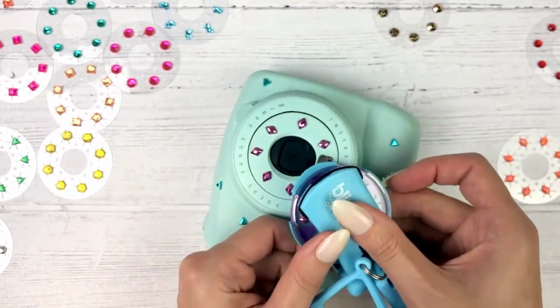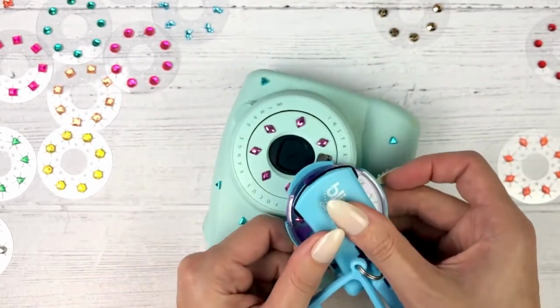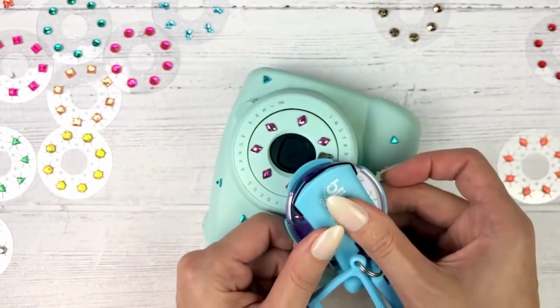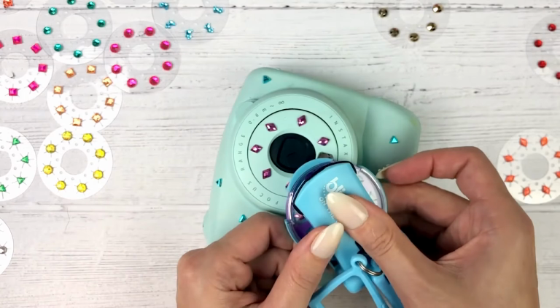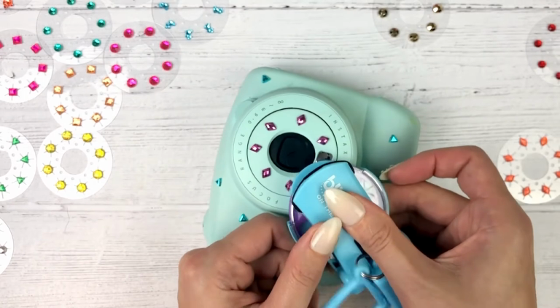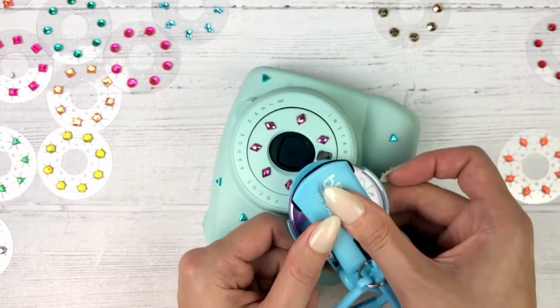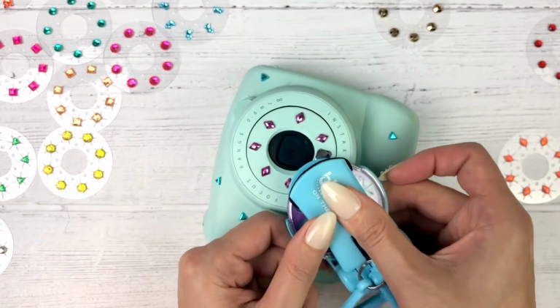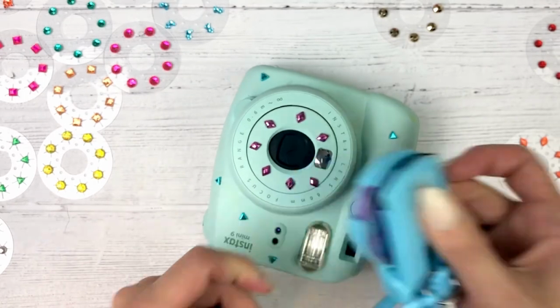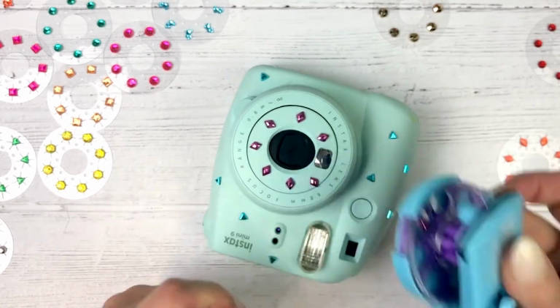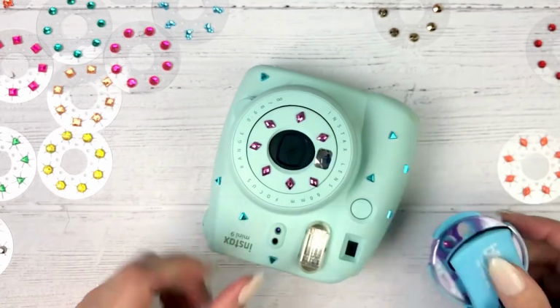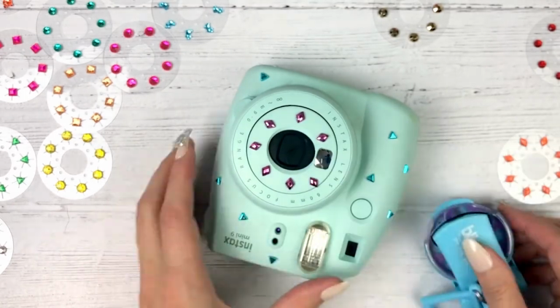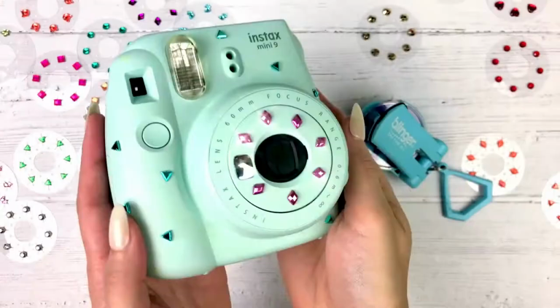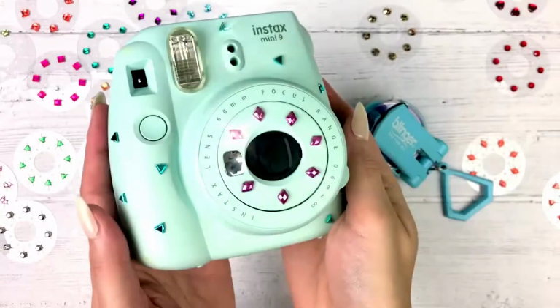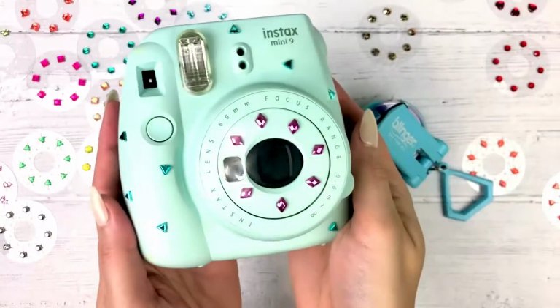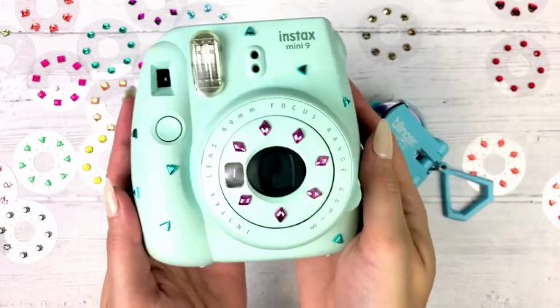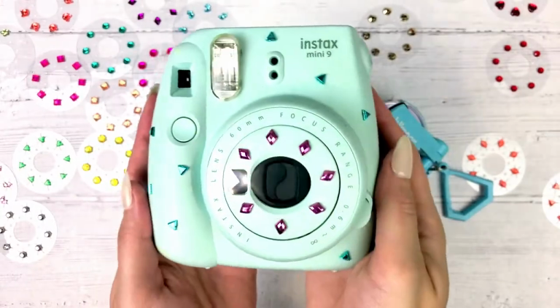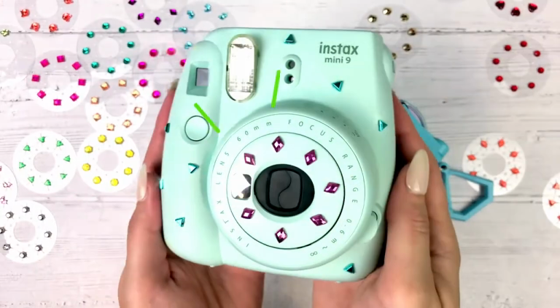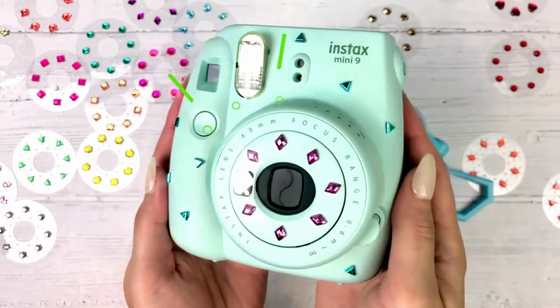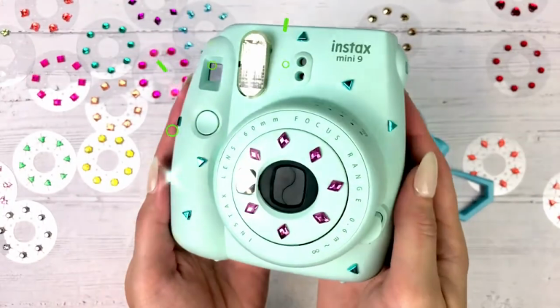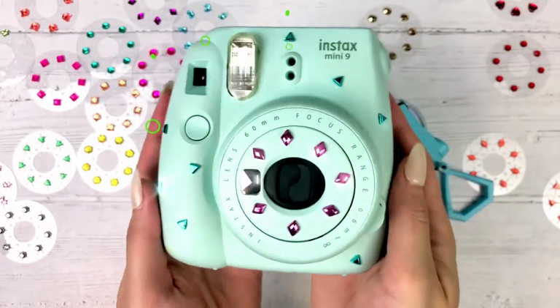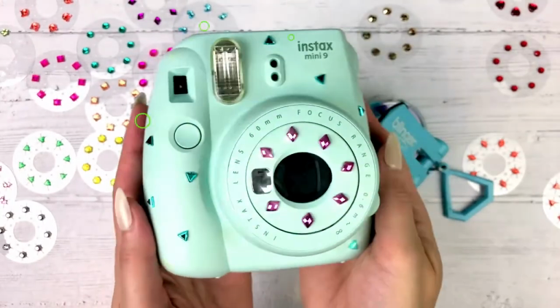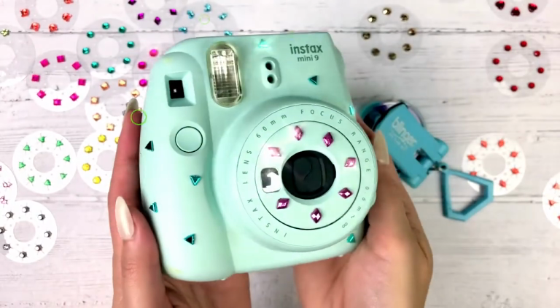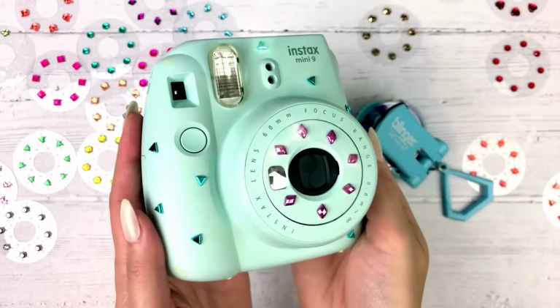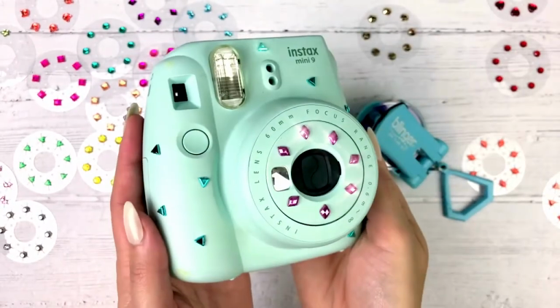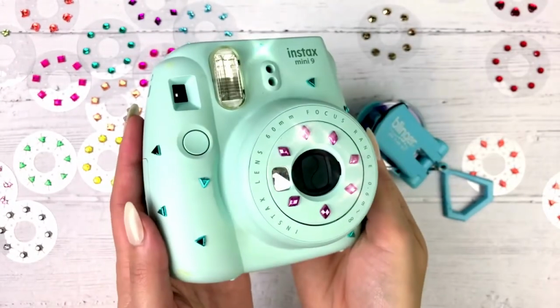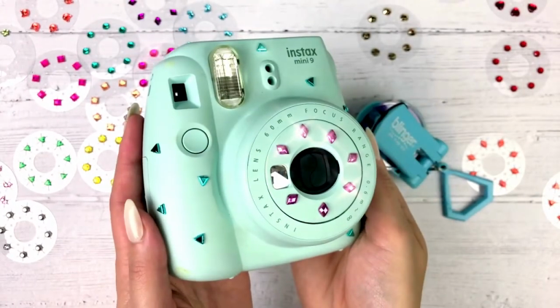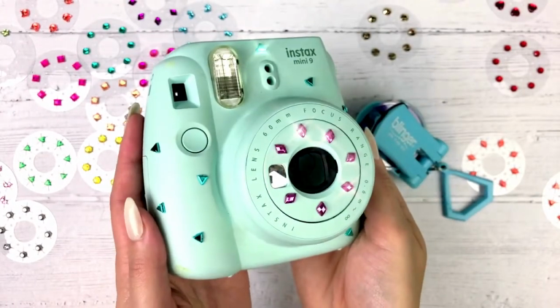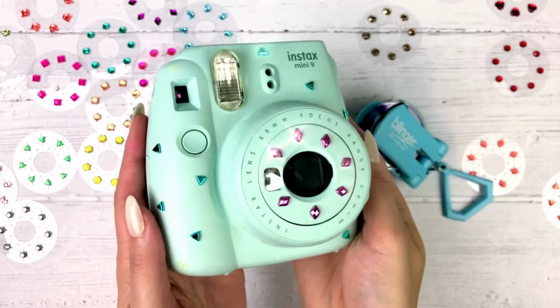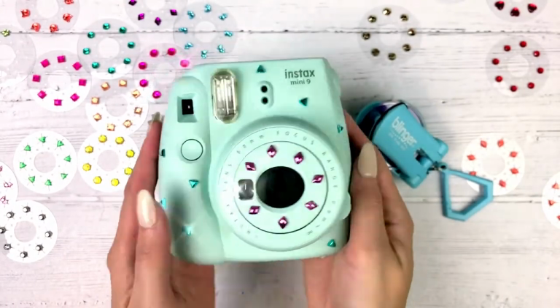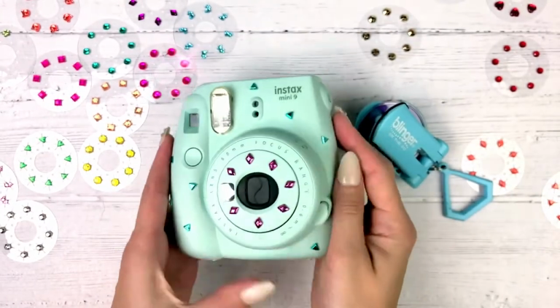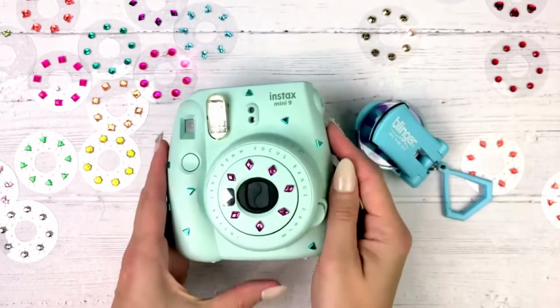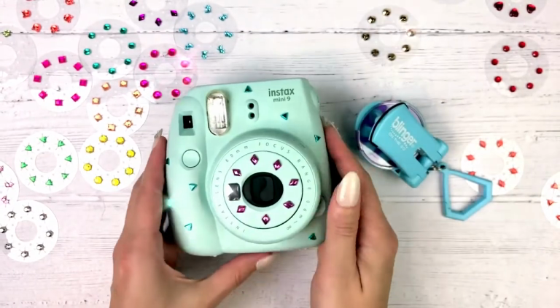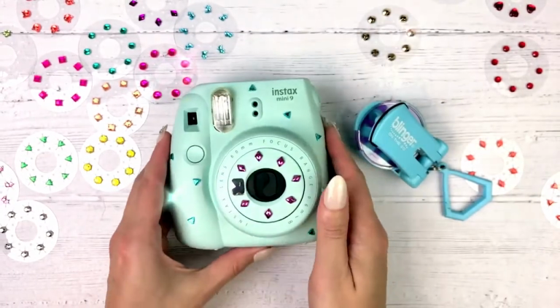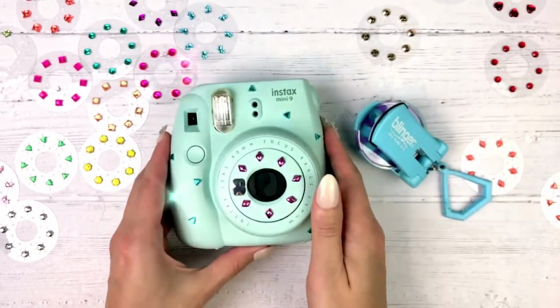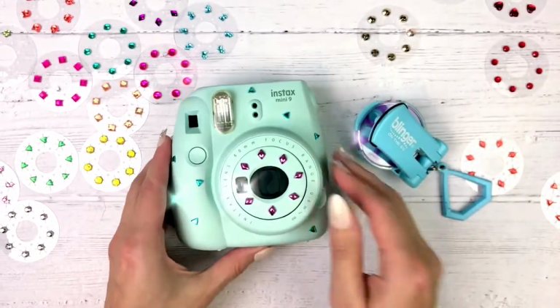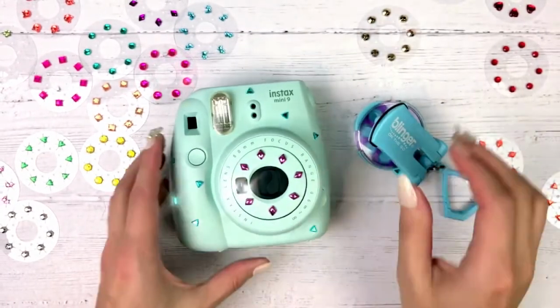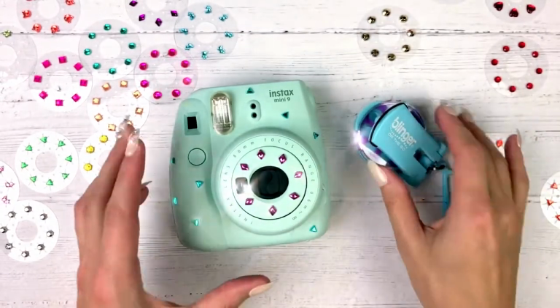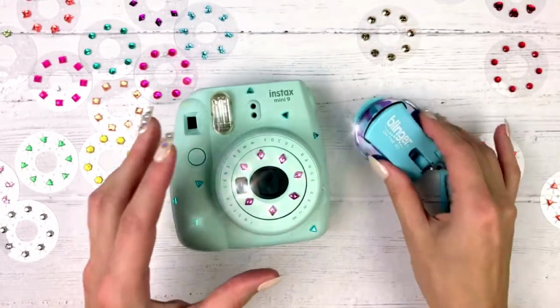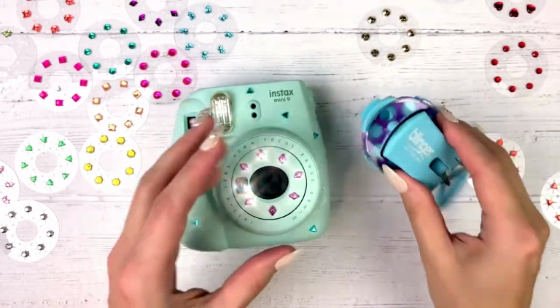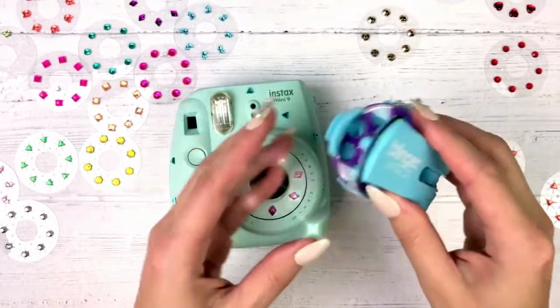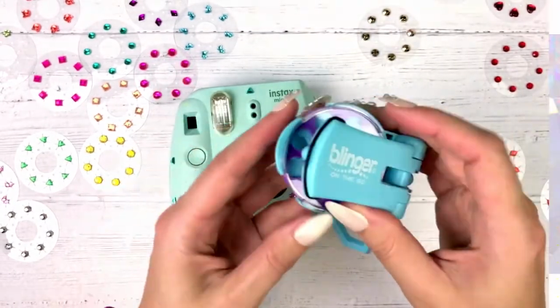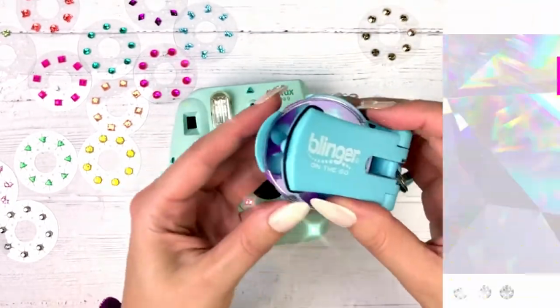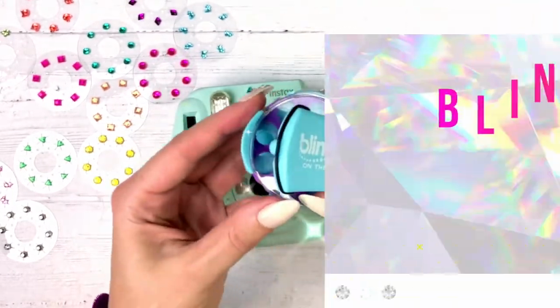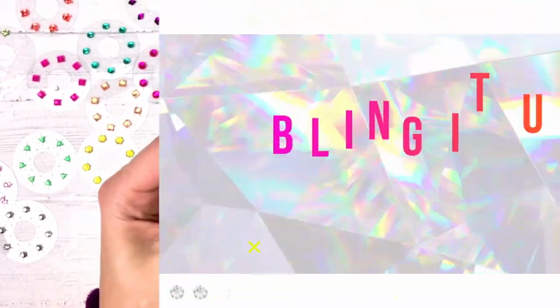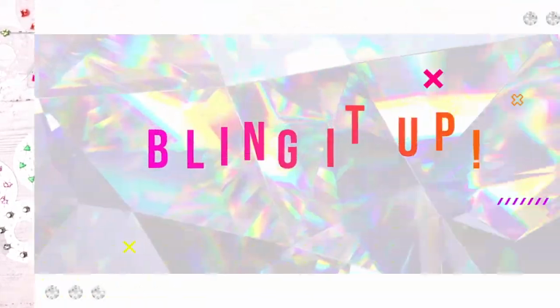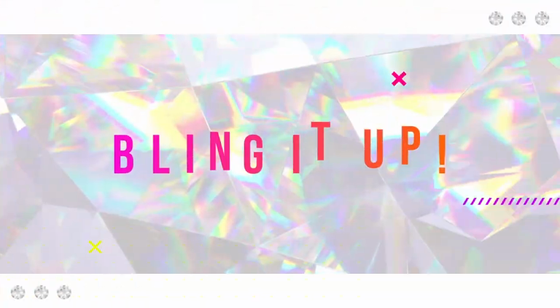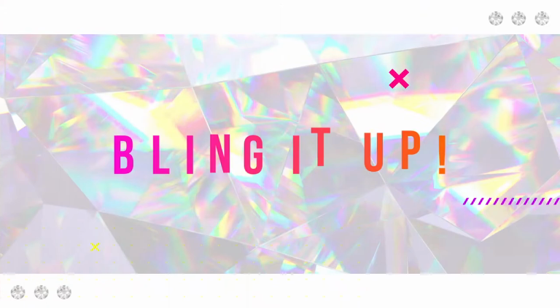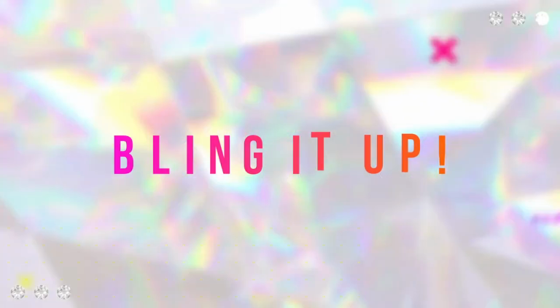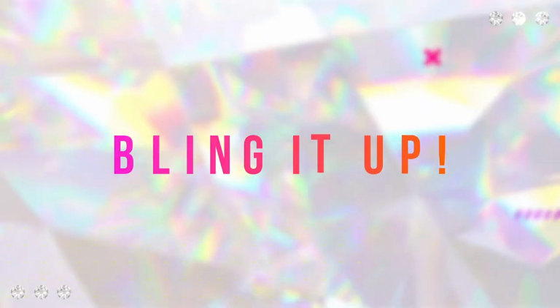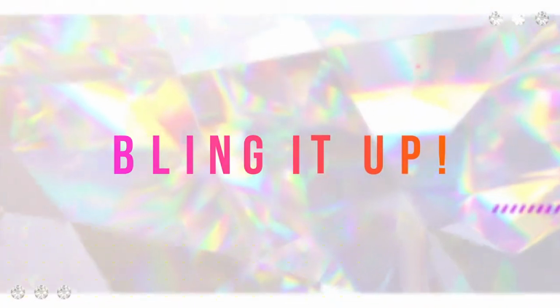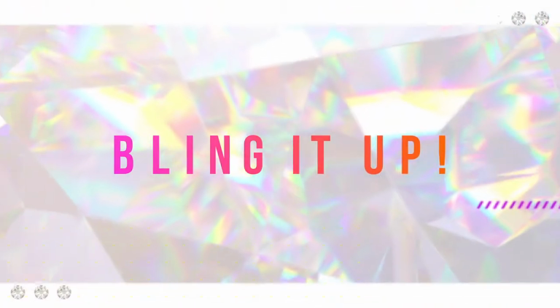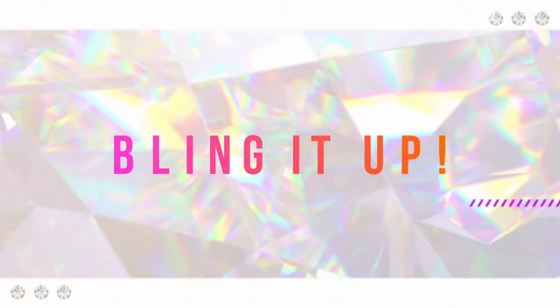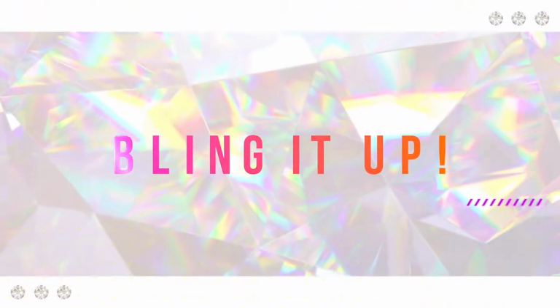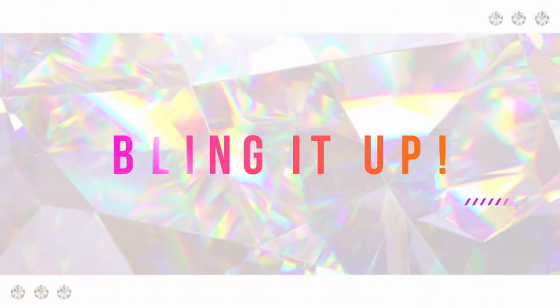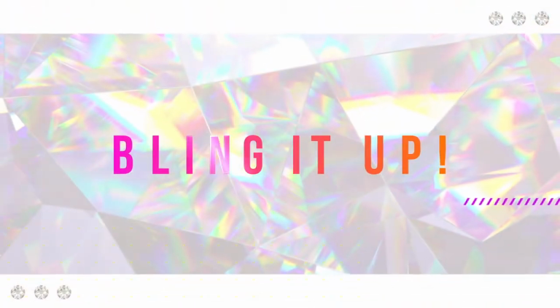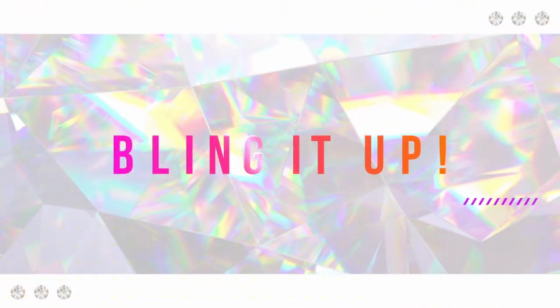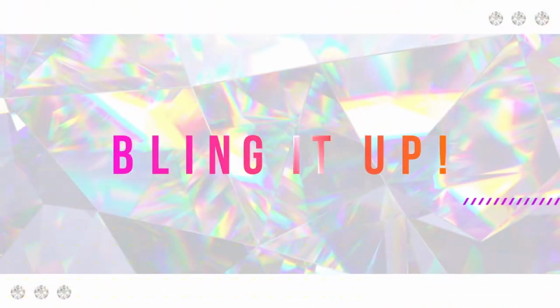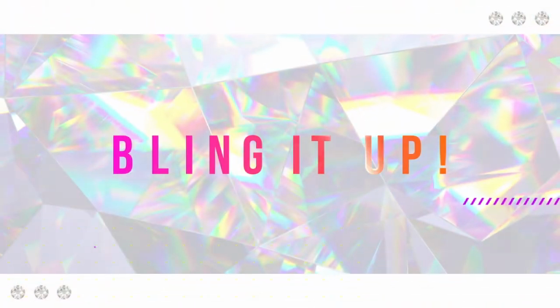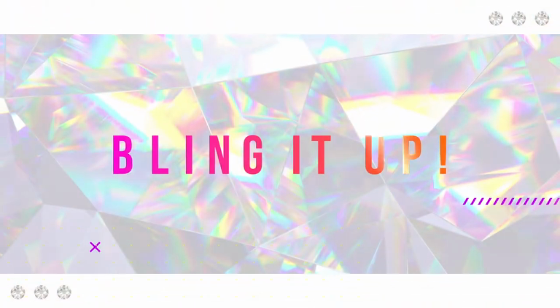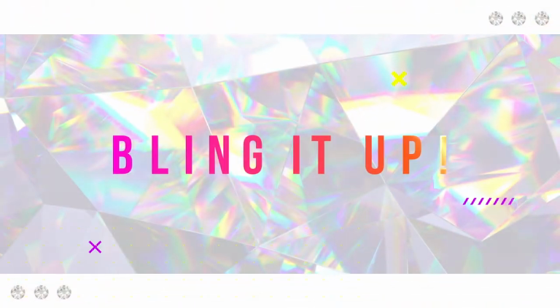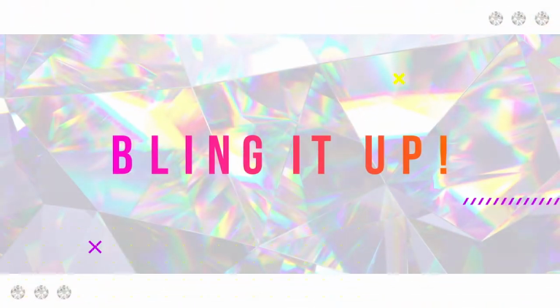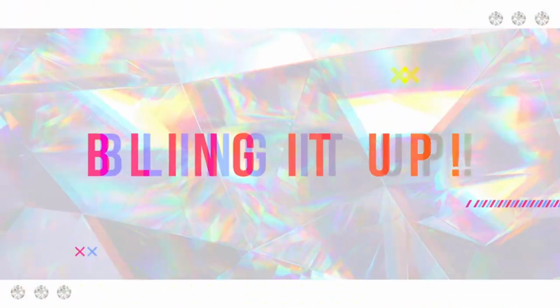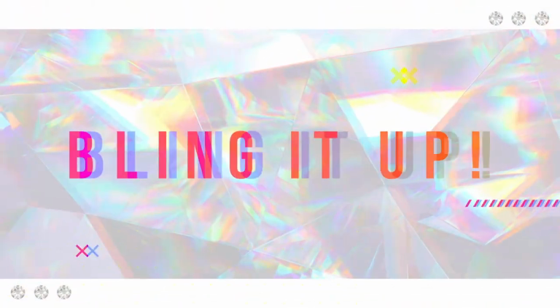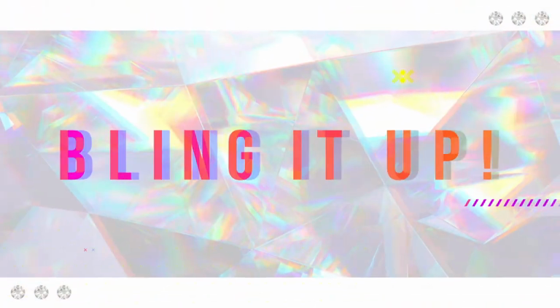And there we go, all done! How cute is that camera? Thanks for watching, and see you guys next time. I'll bling it up — what will you bling?